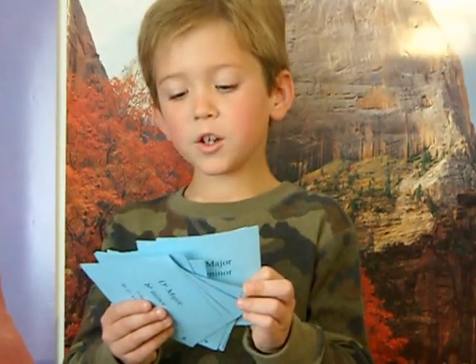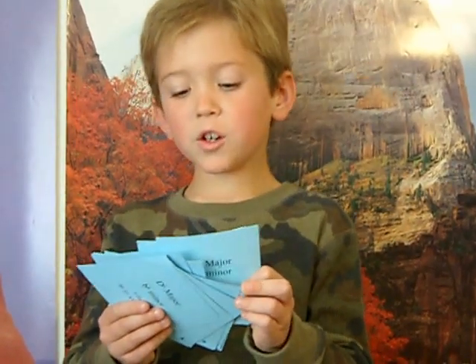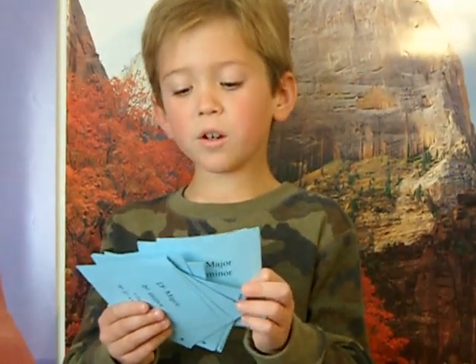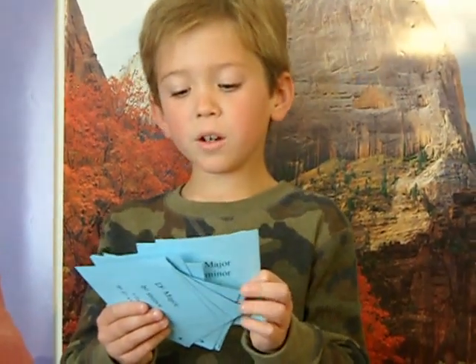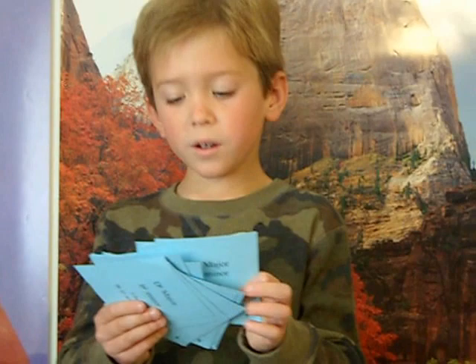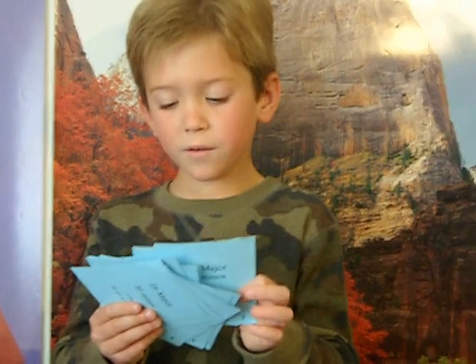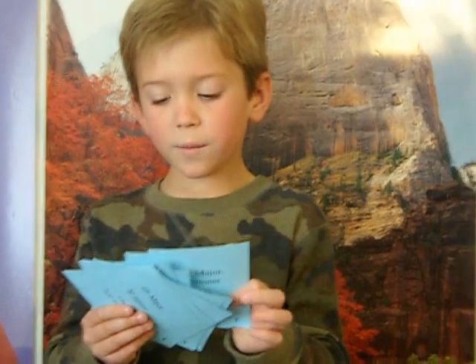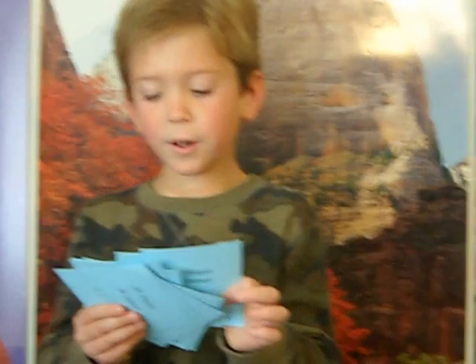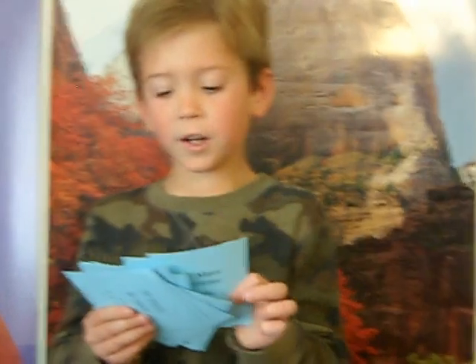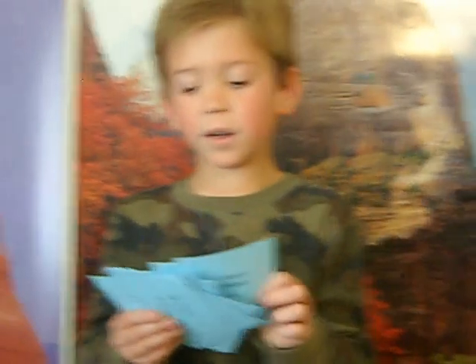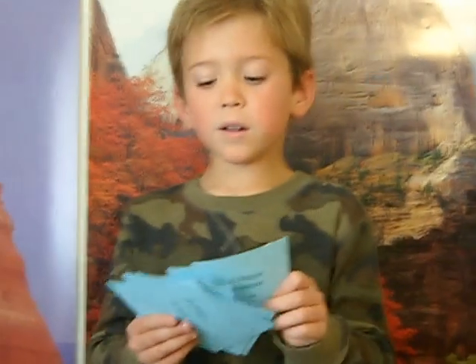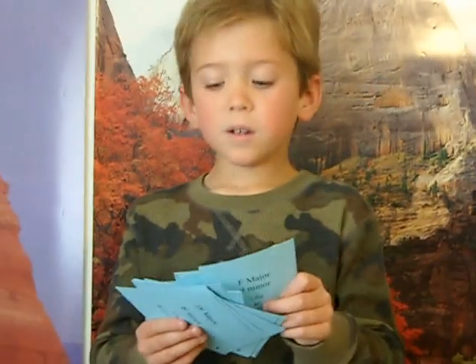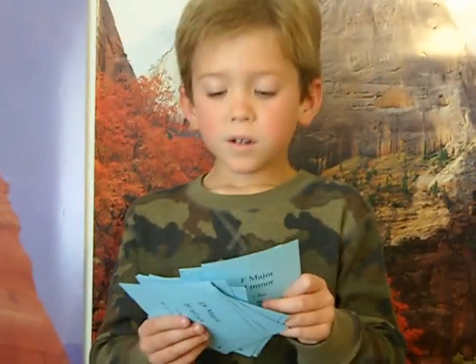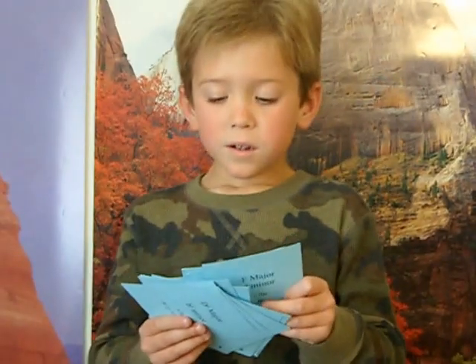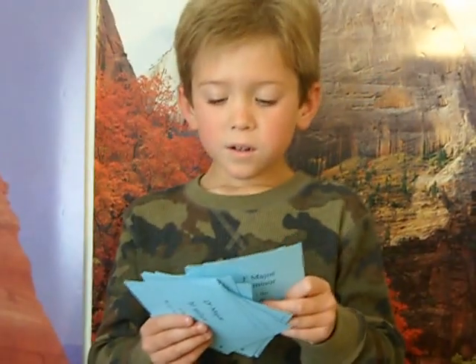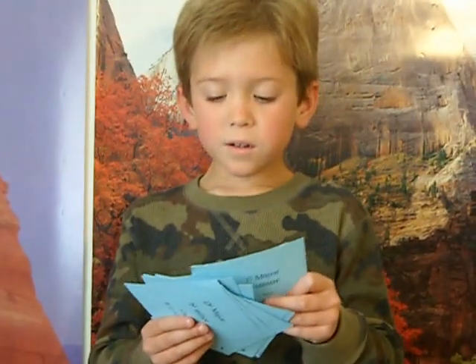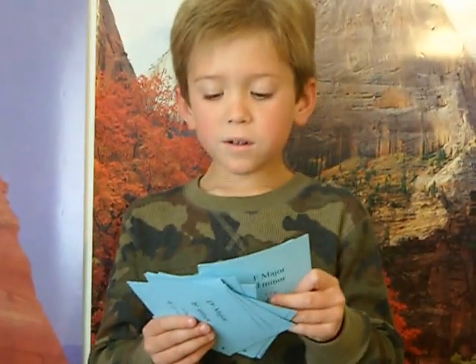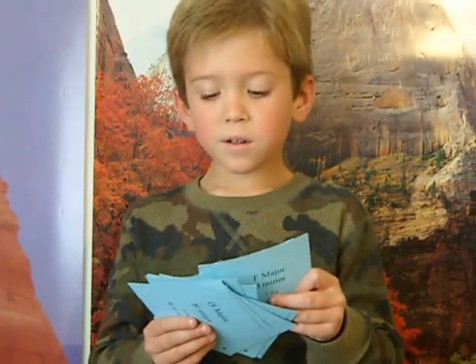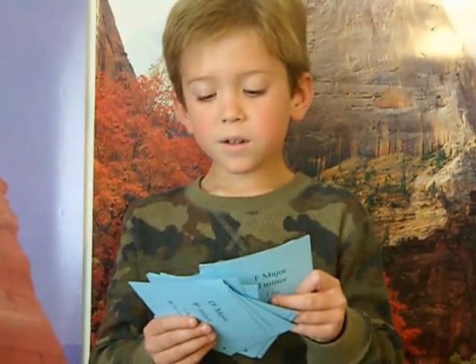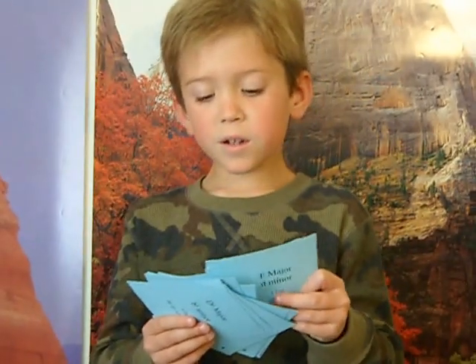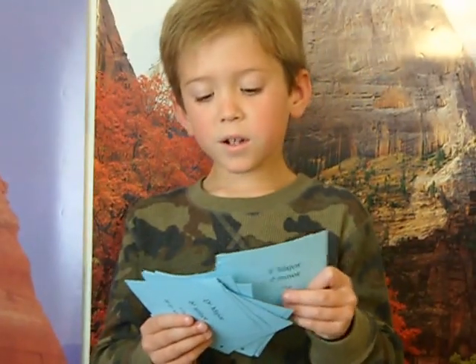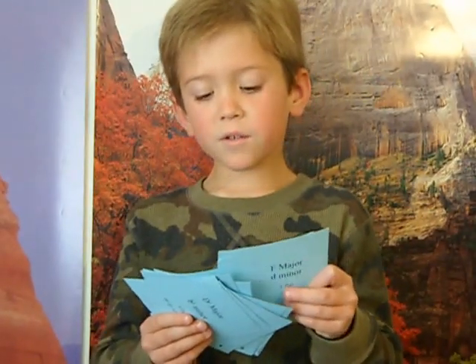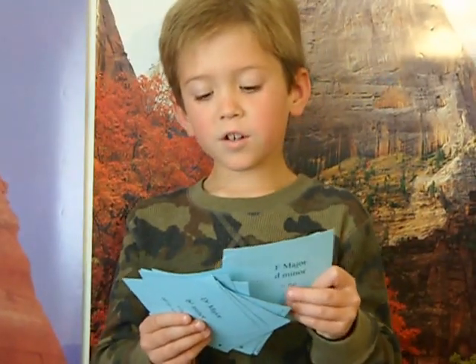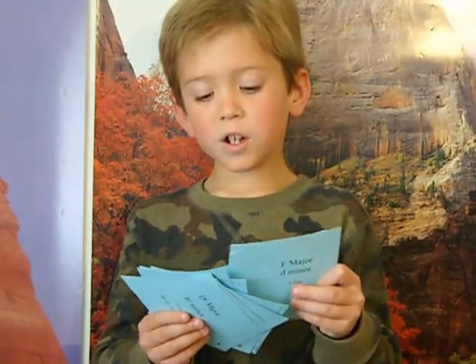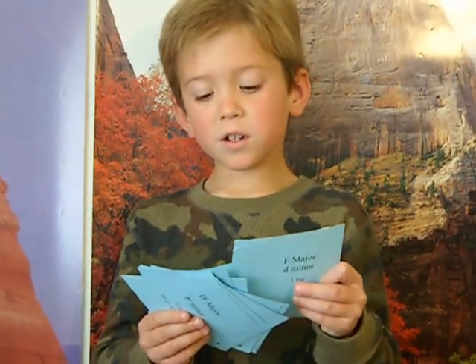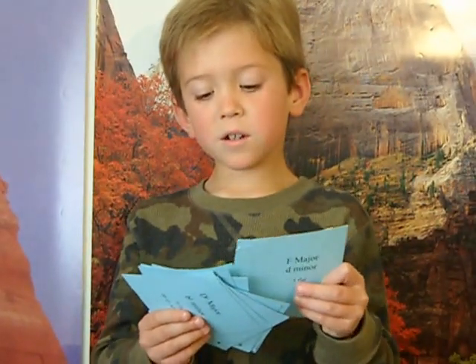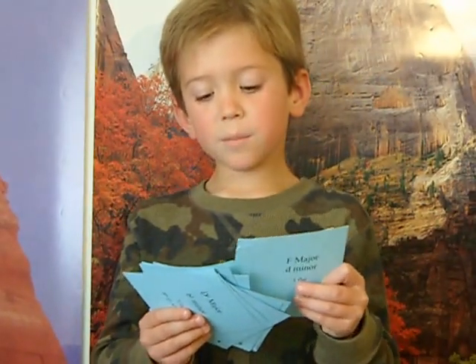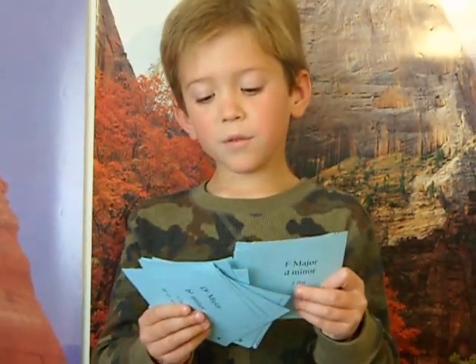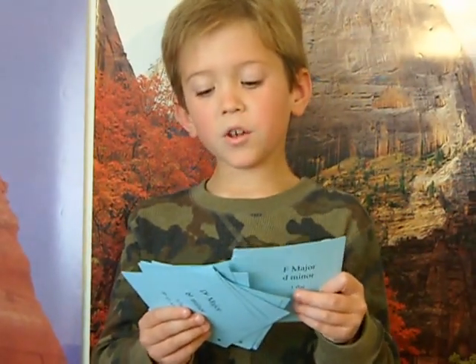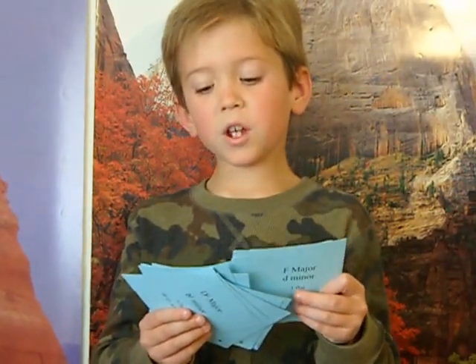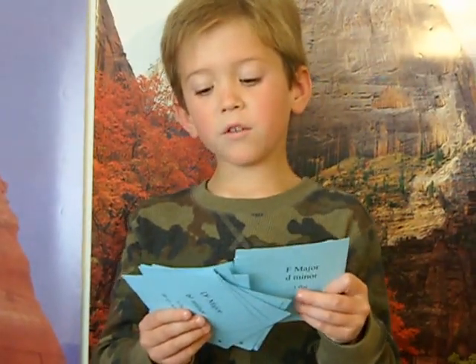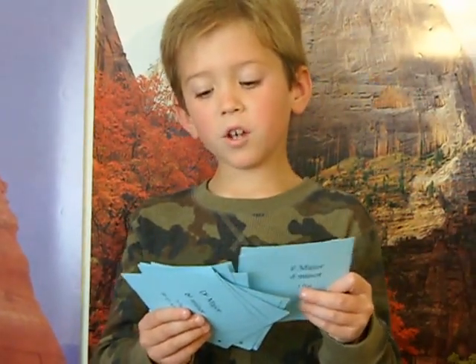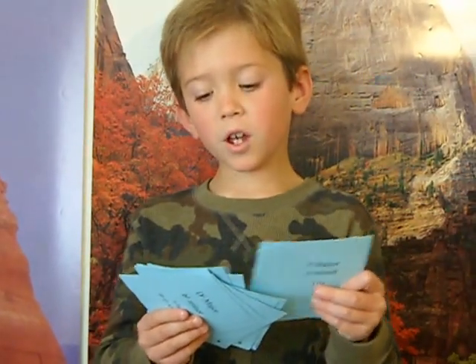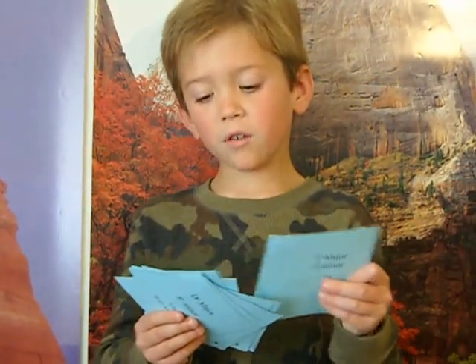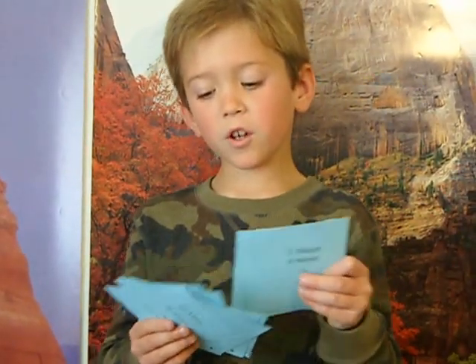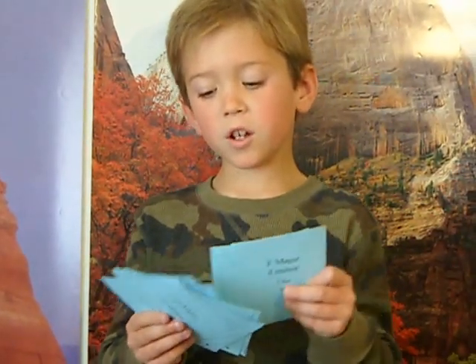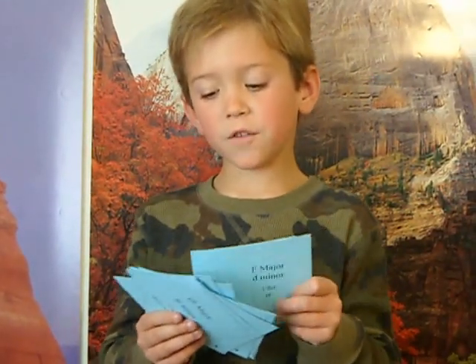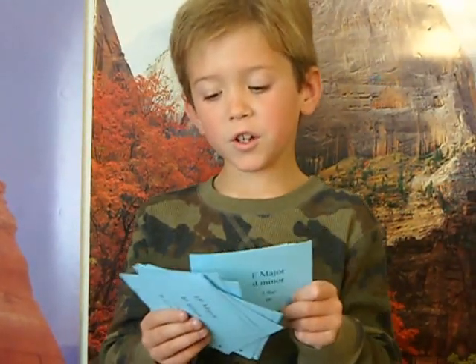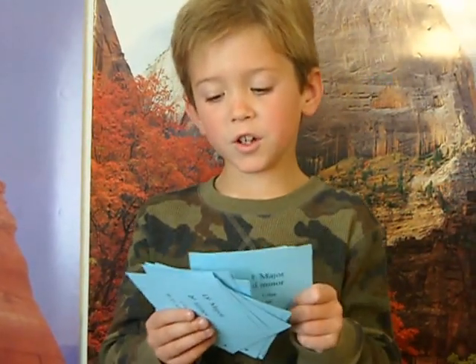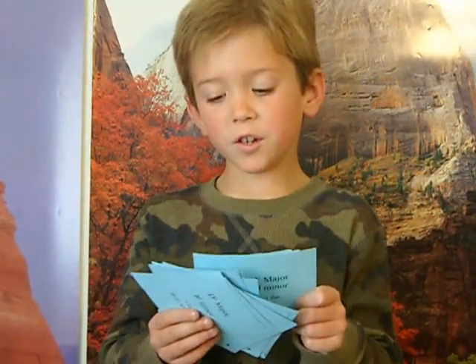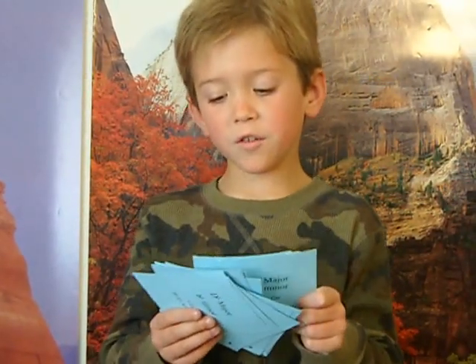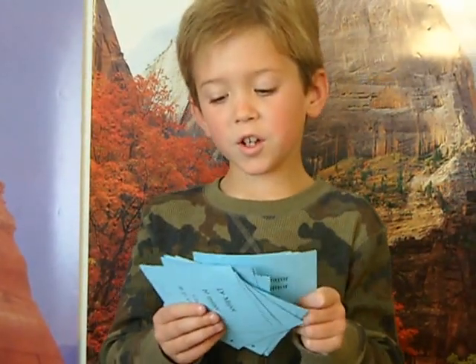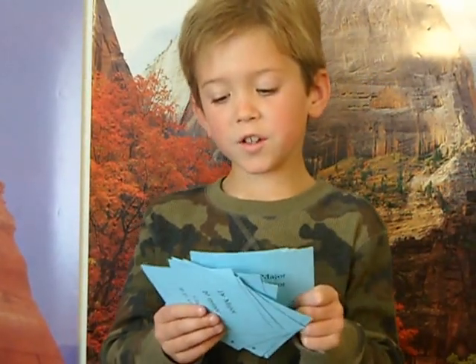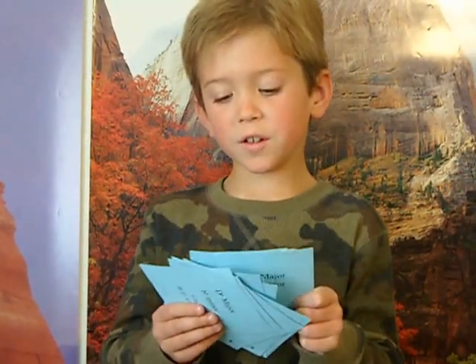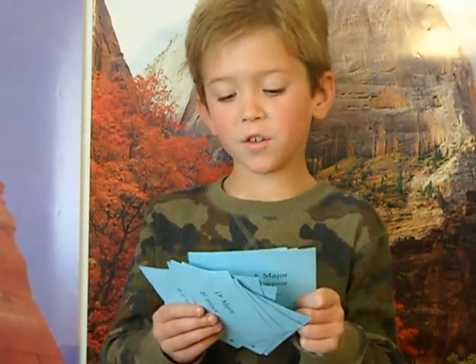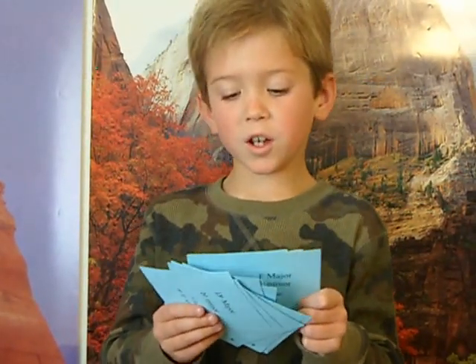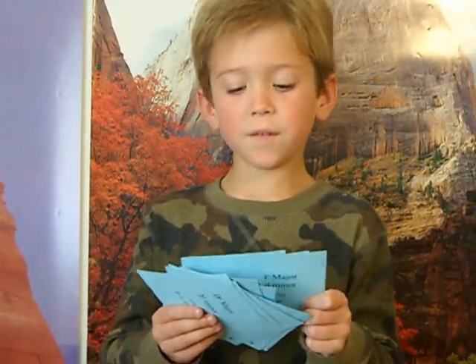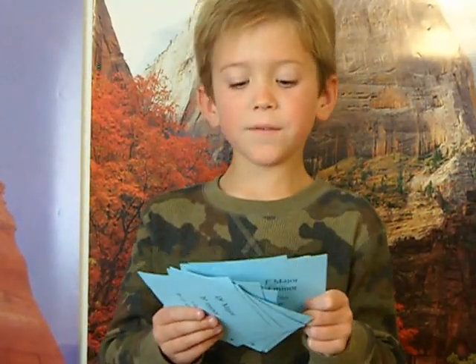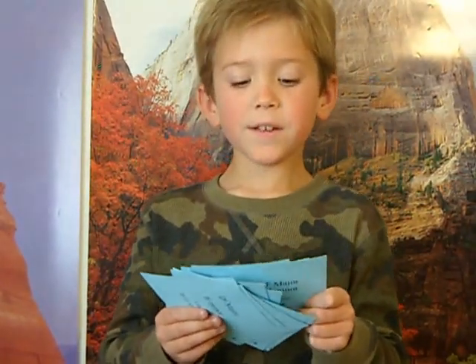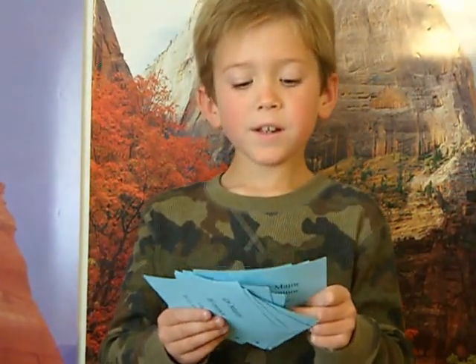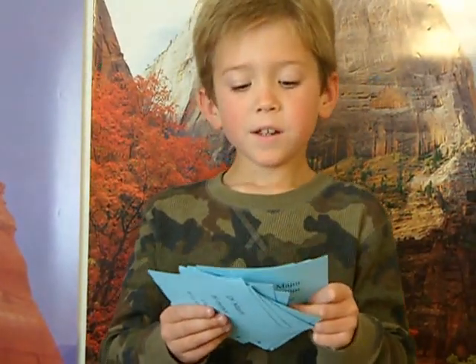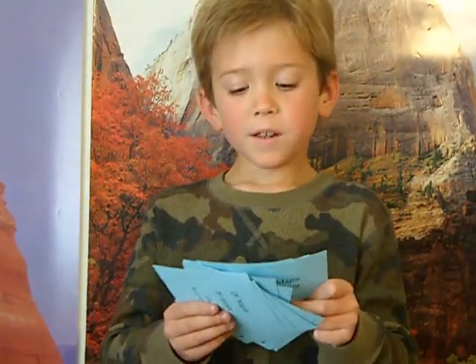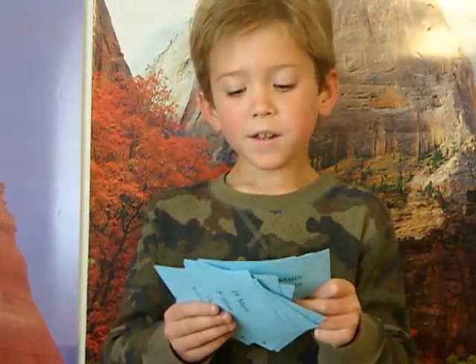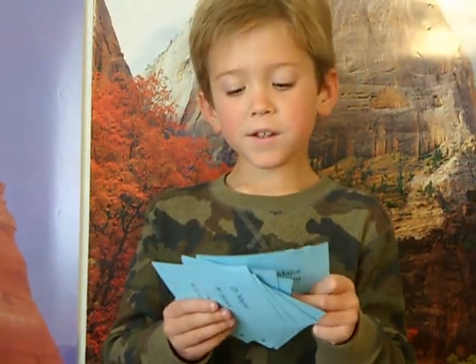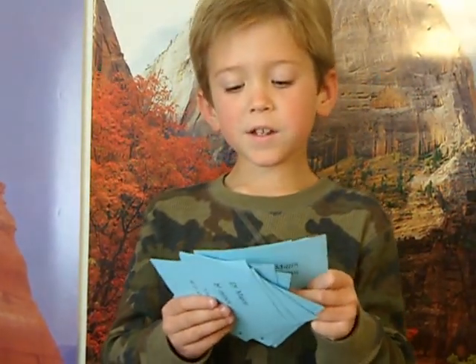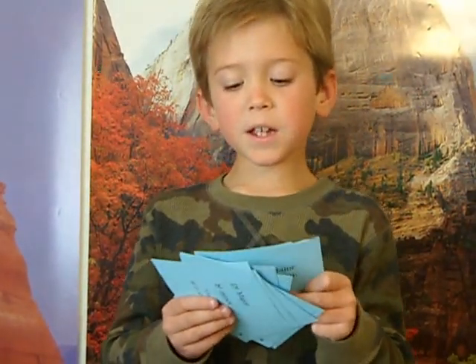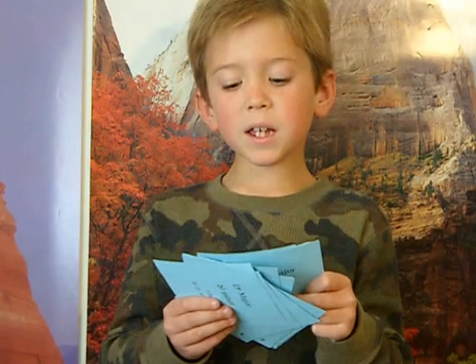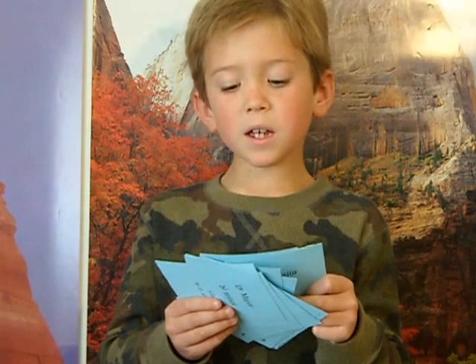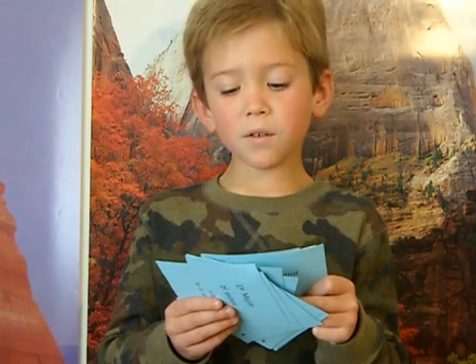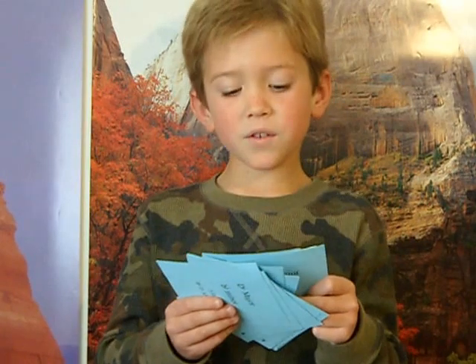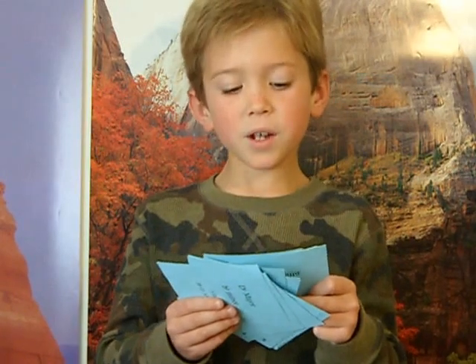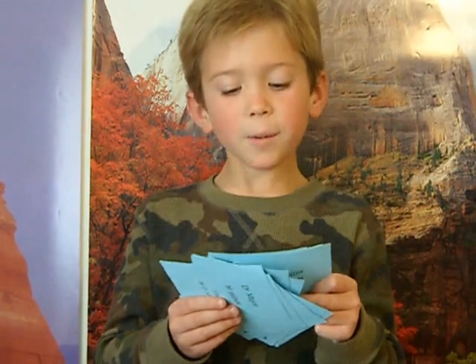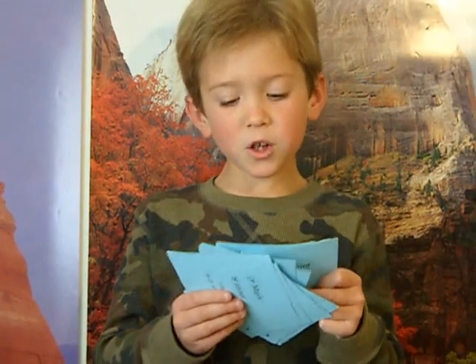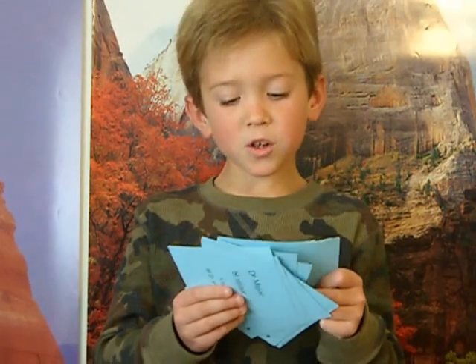This is the key of G-sharp Major, E-sharp Minor, 8 sharps: F-sharp, C-sharp, G-sharp, D-sharp, A-sharp.